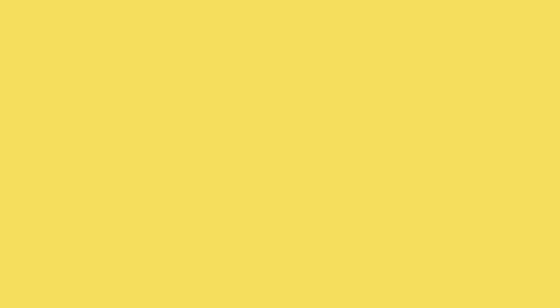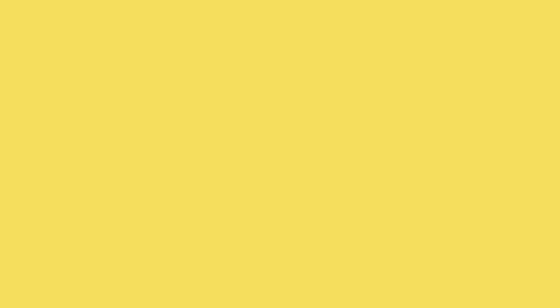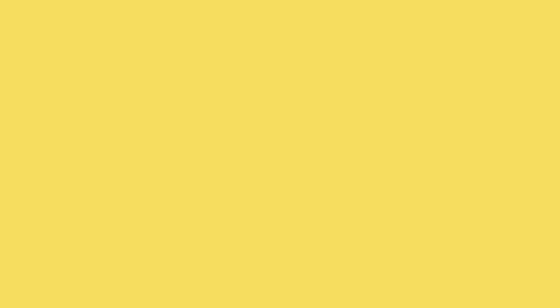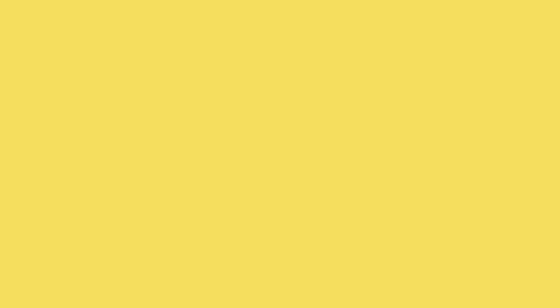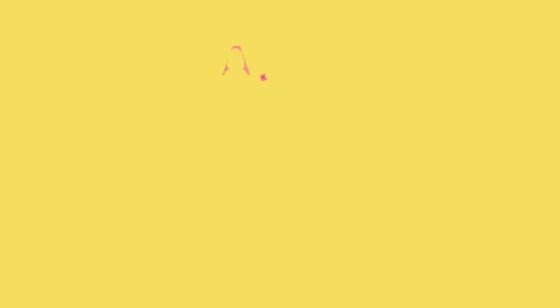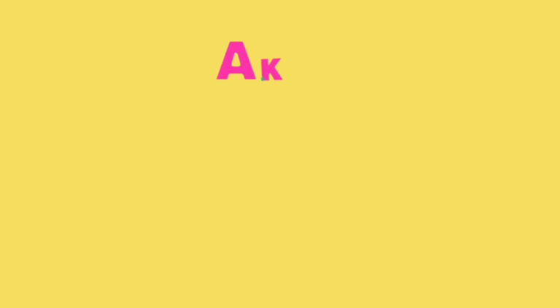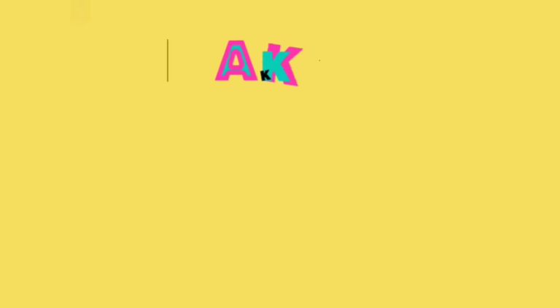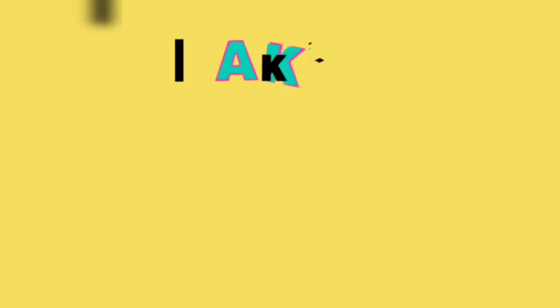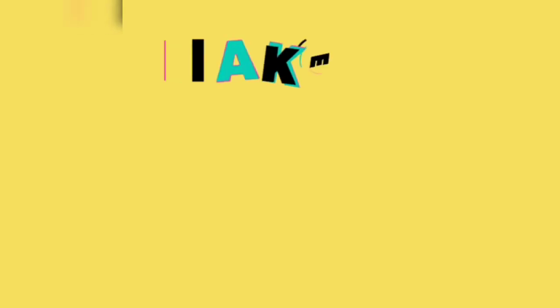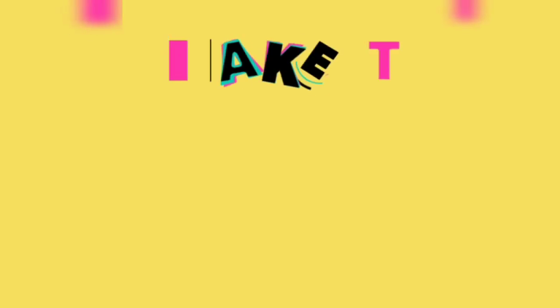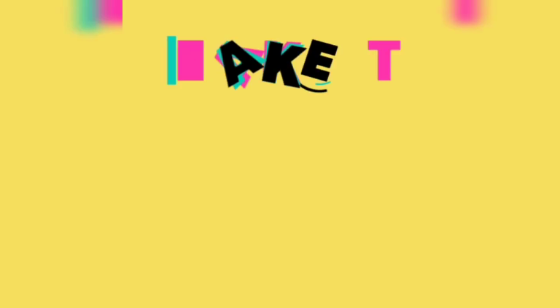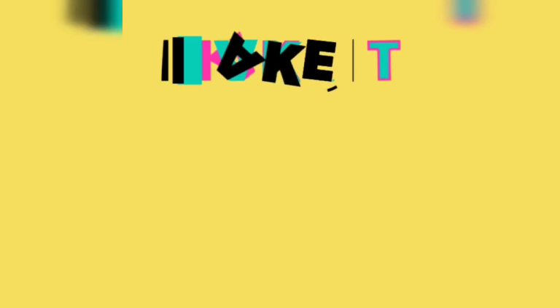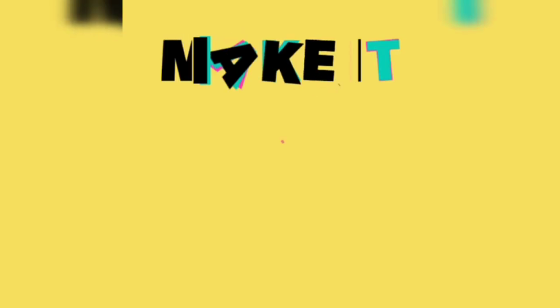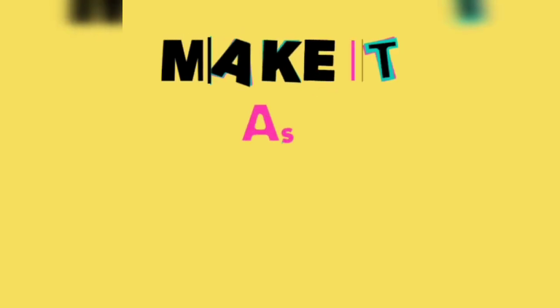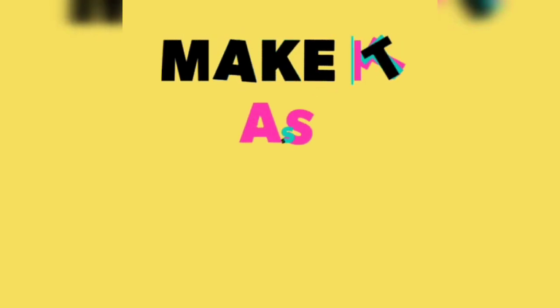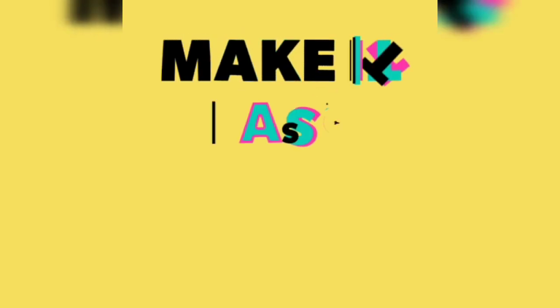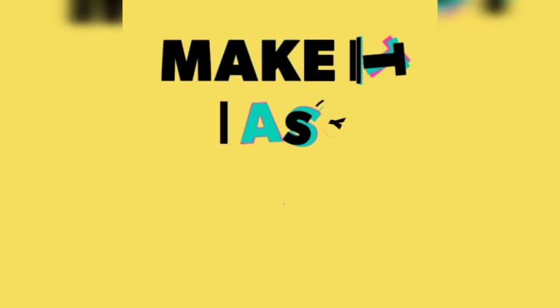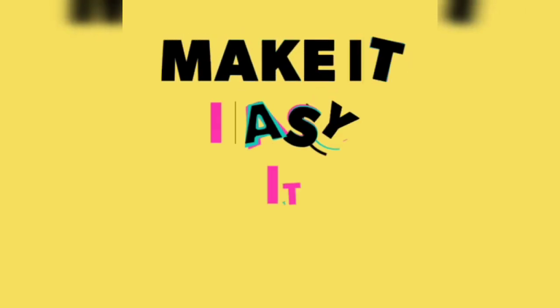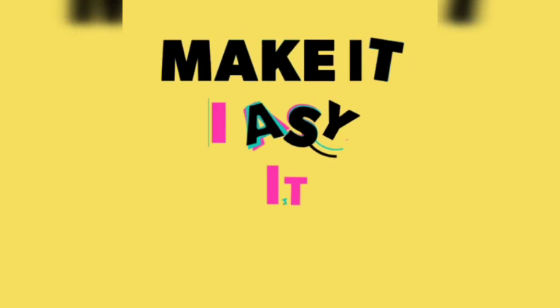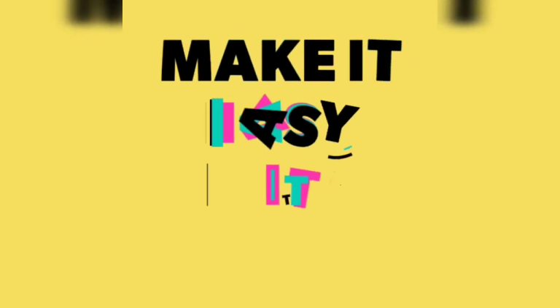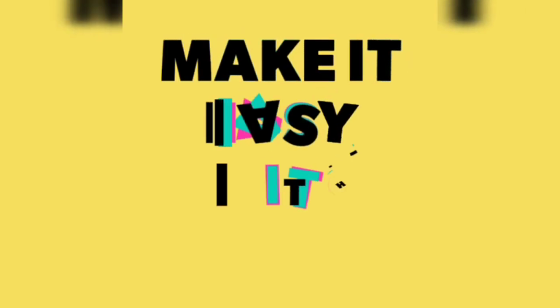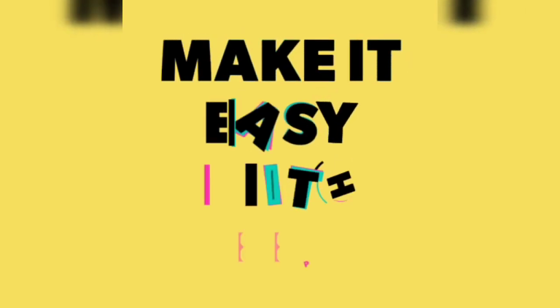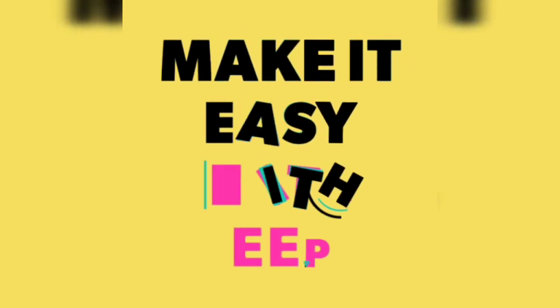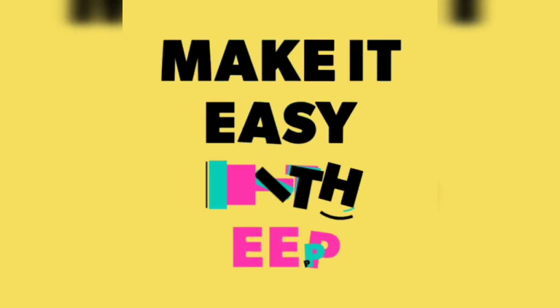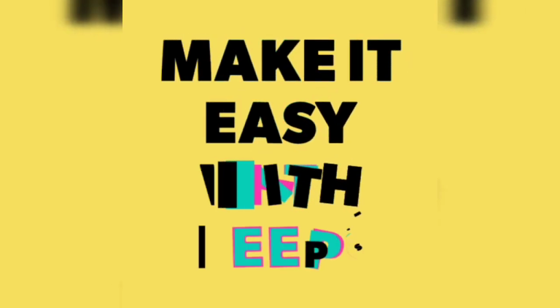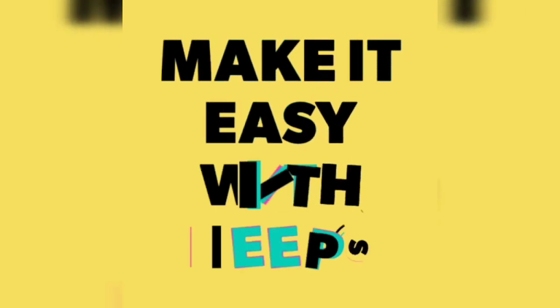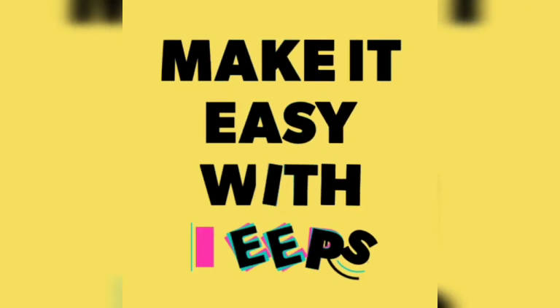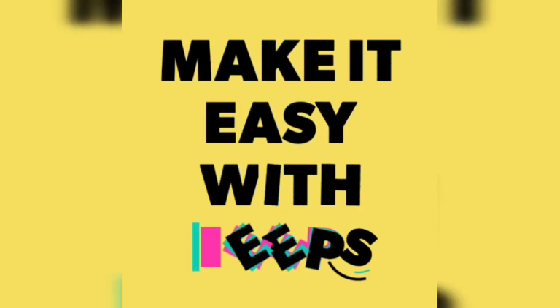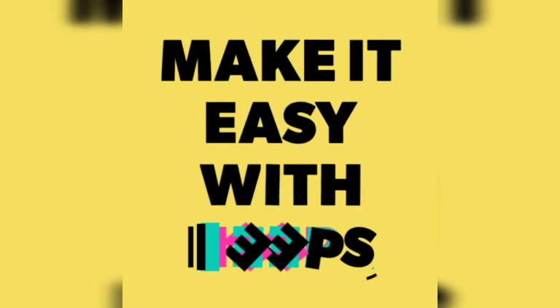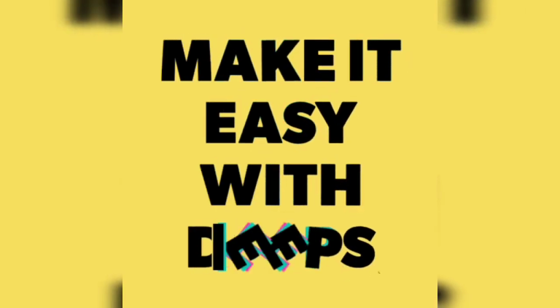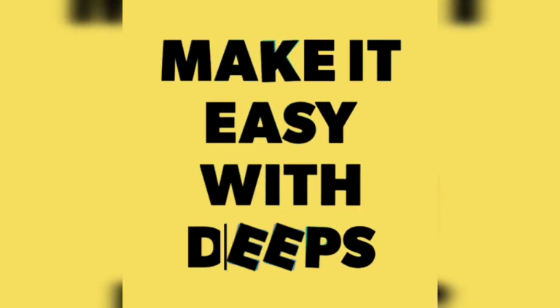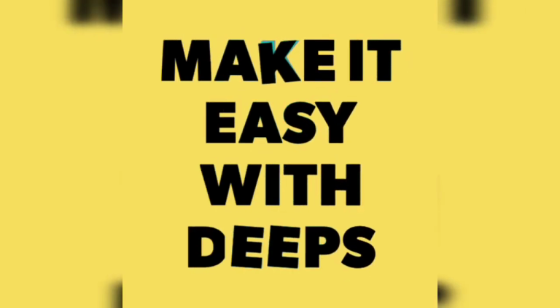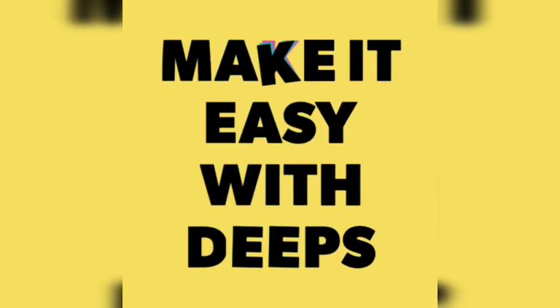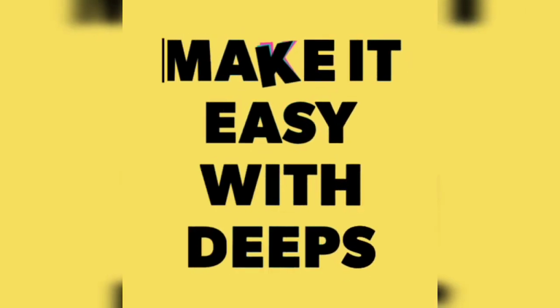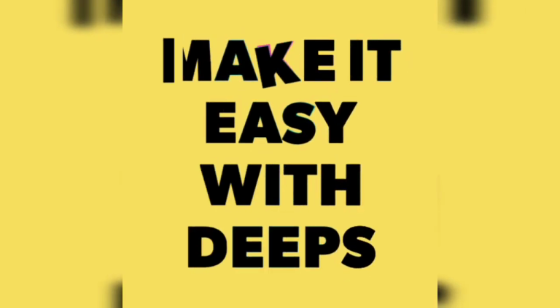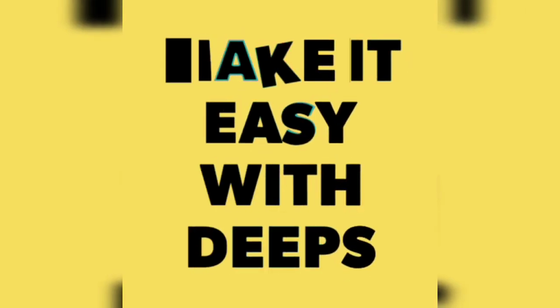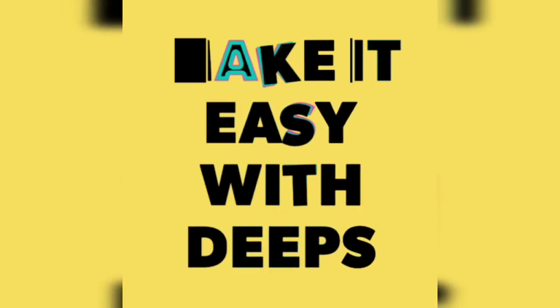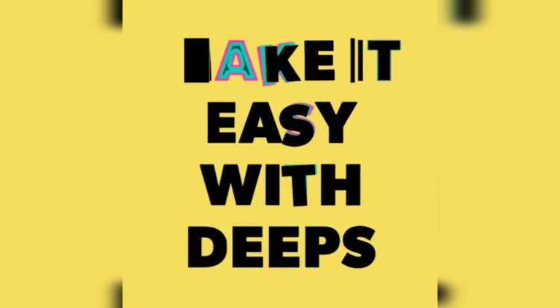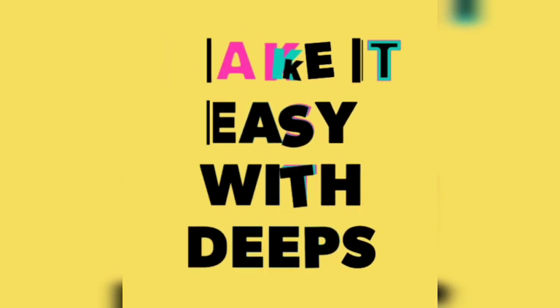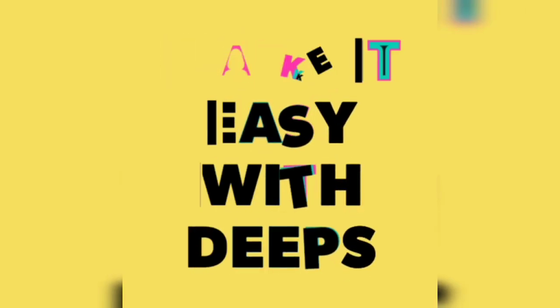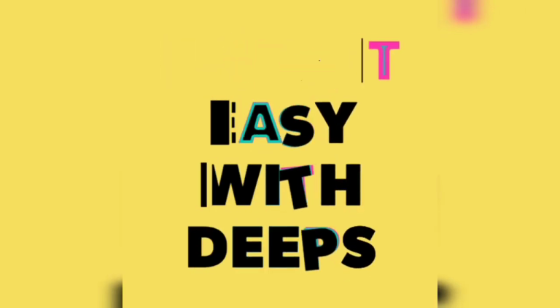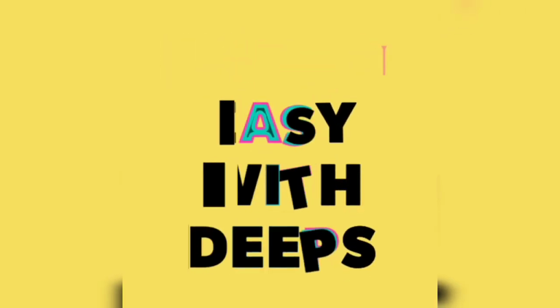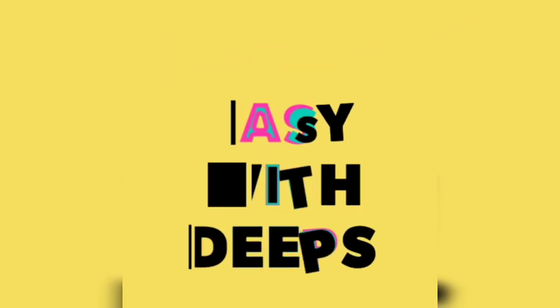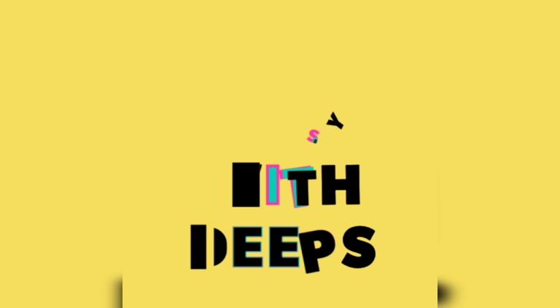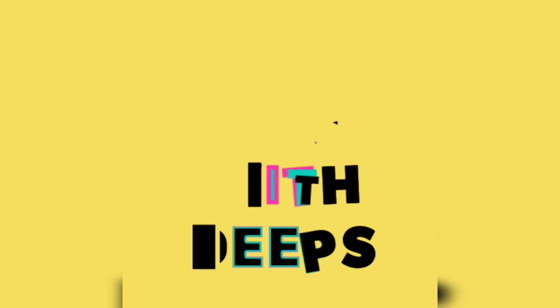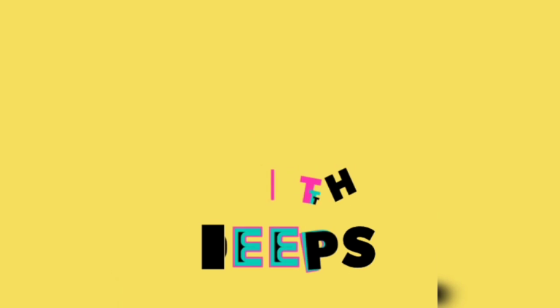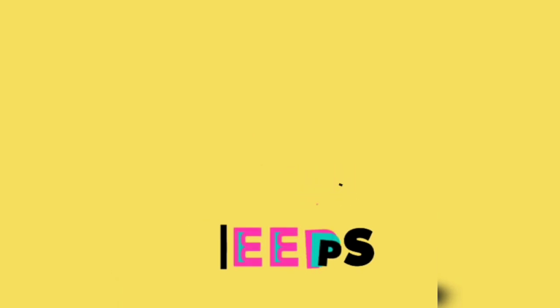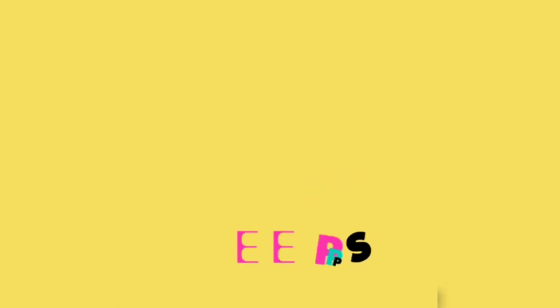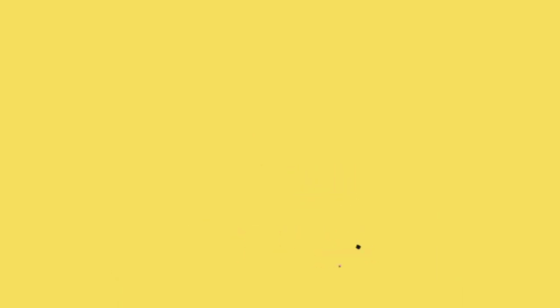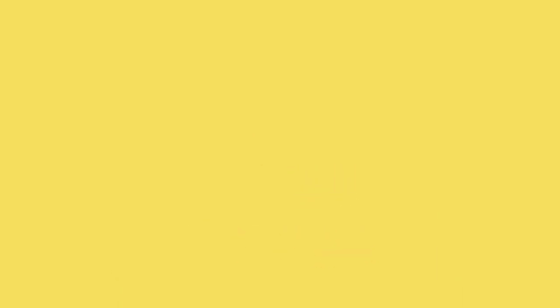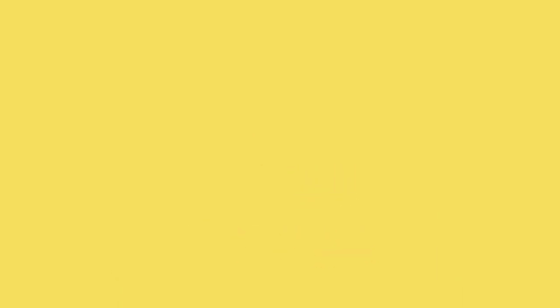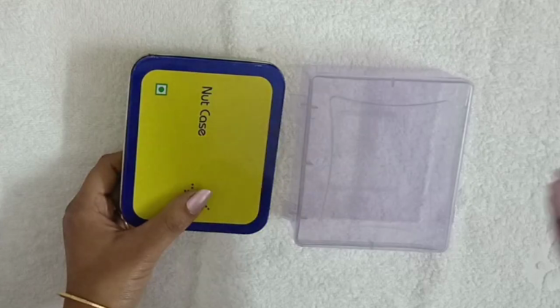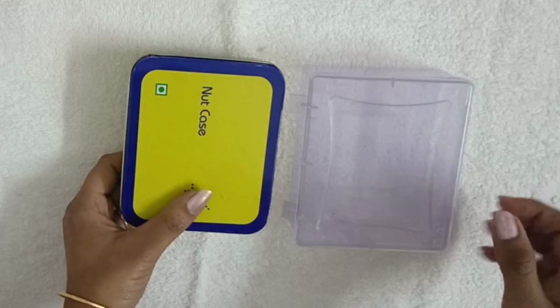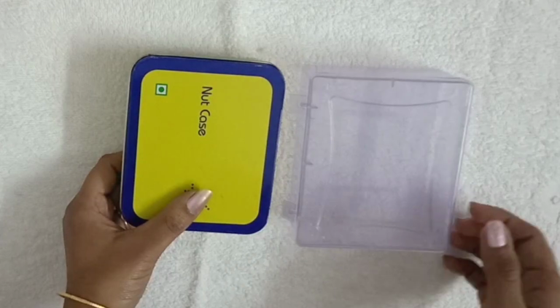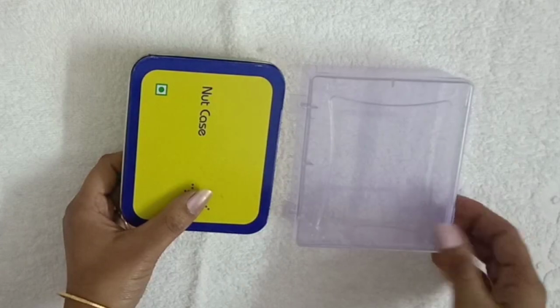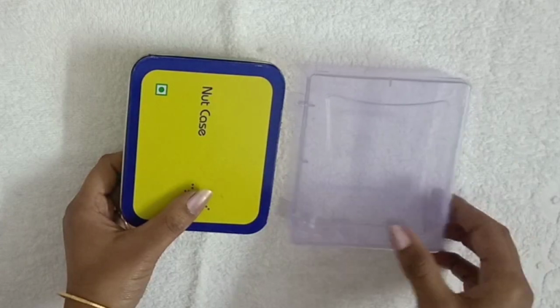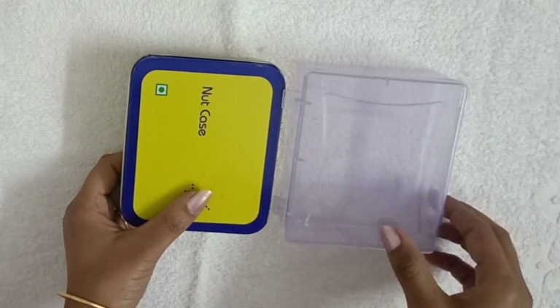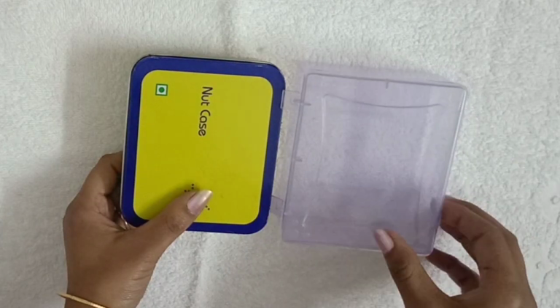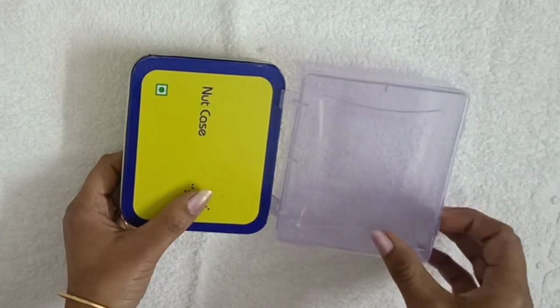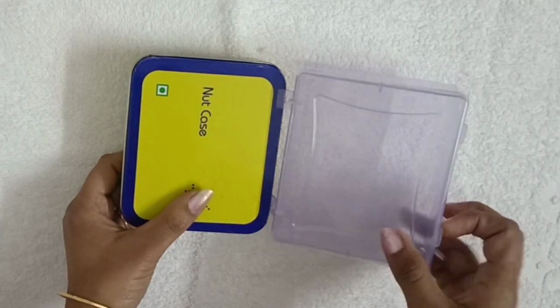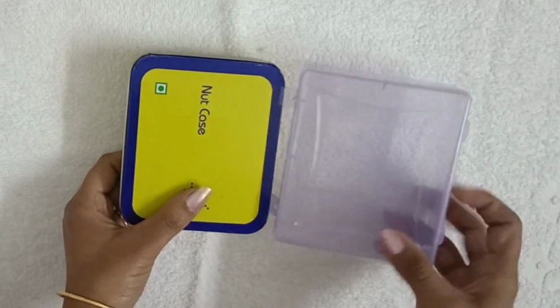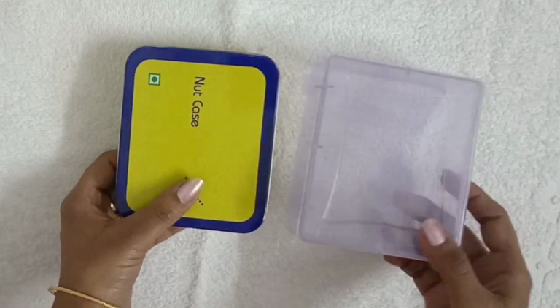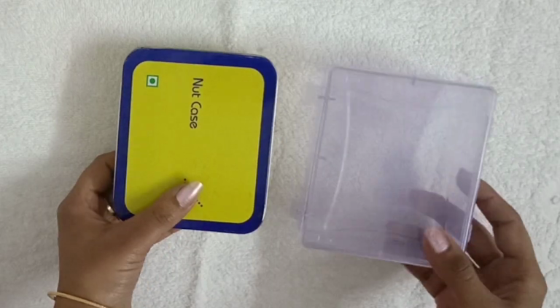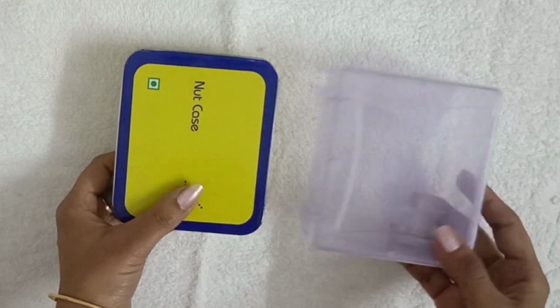Hi friends, welcome to my channel, Make it Easy with Deeps. Friends, in today's video, I have a ring organizer.